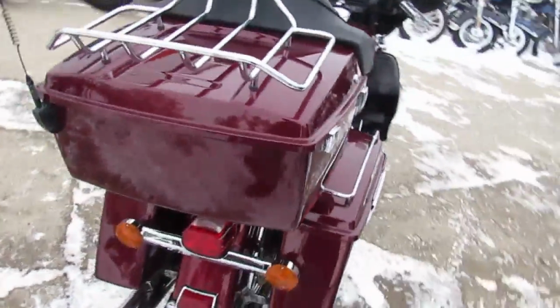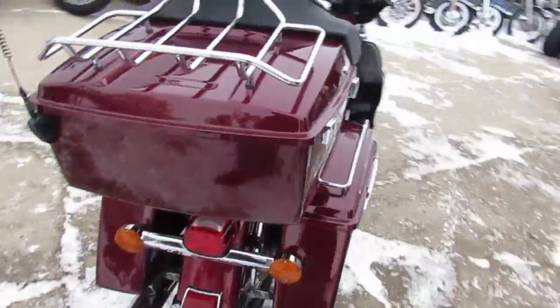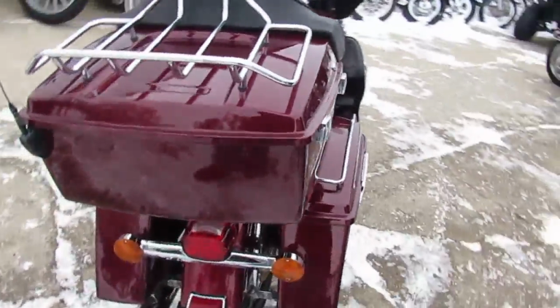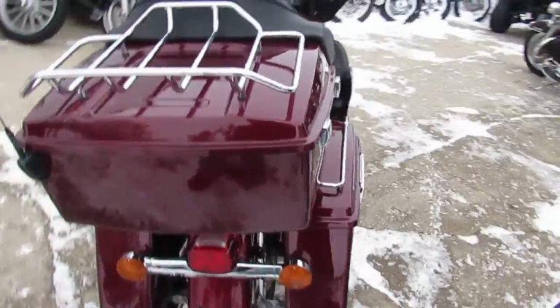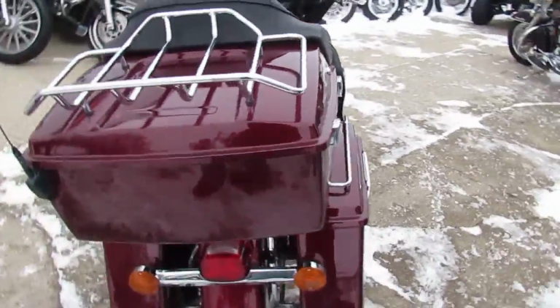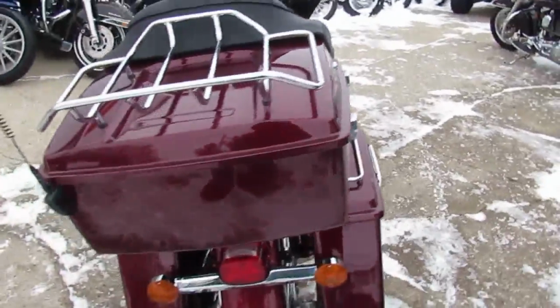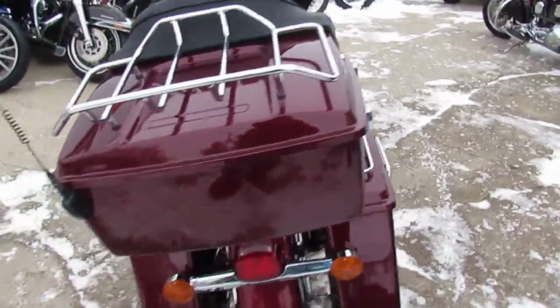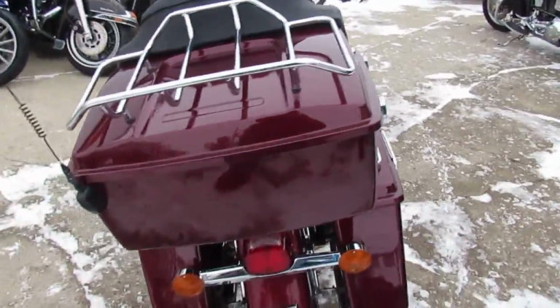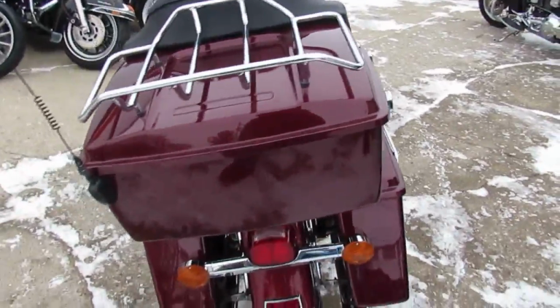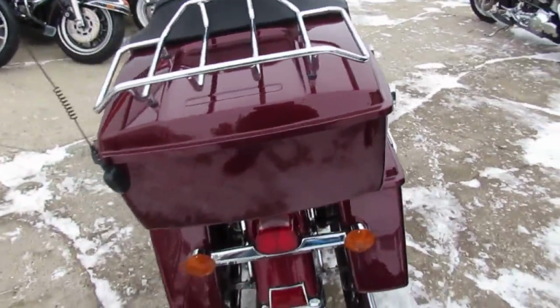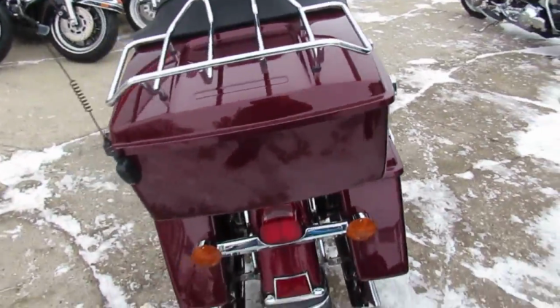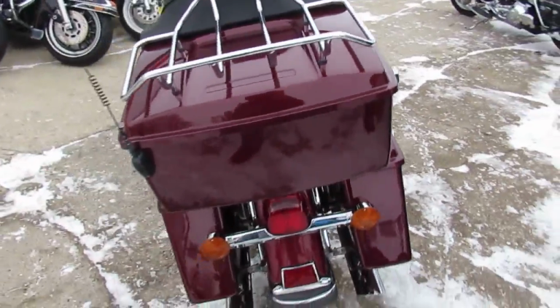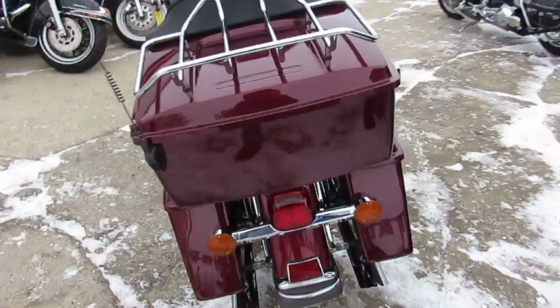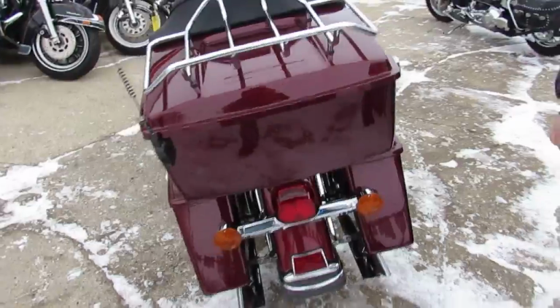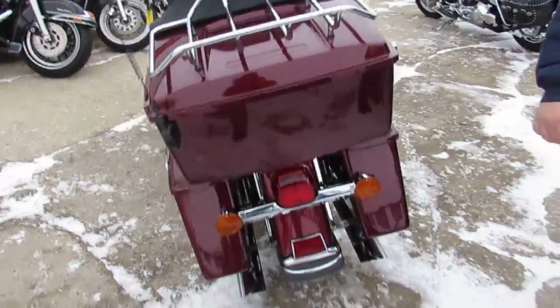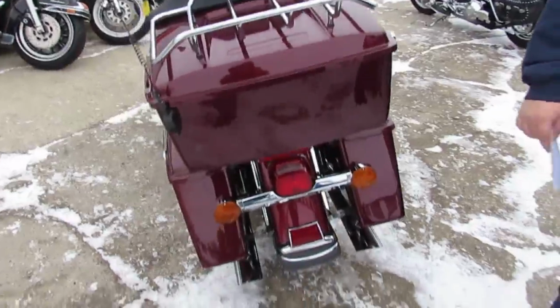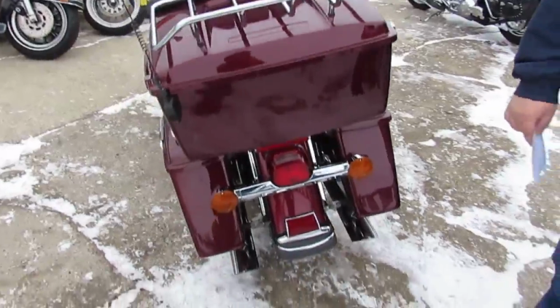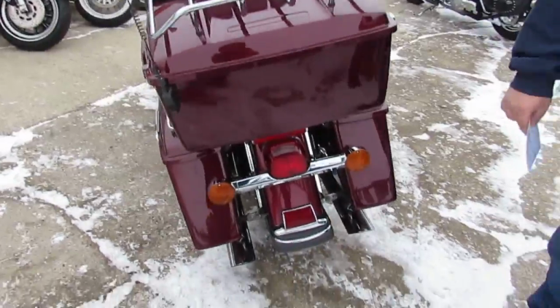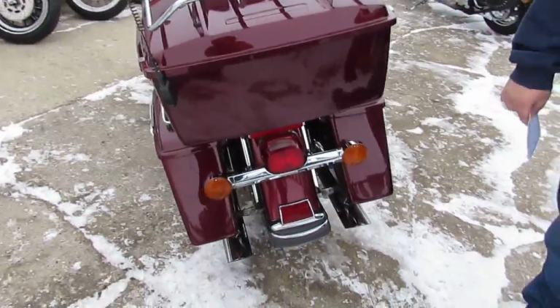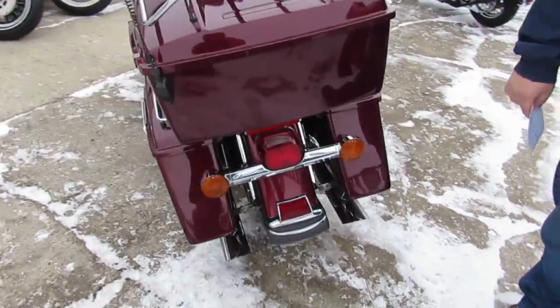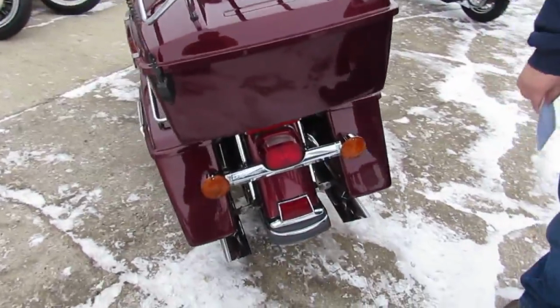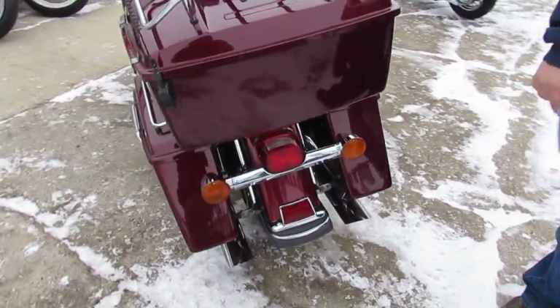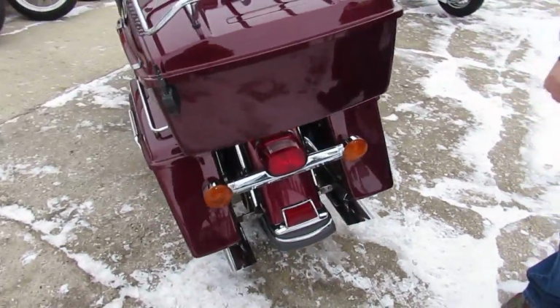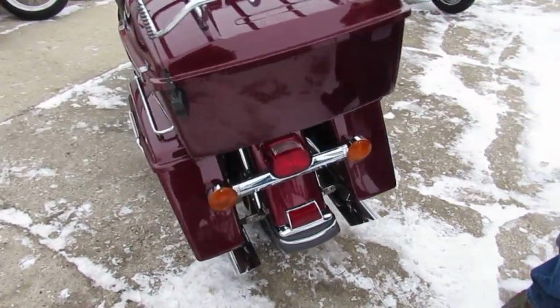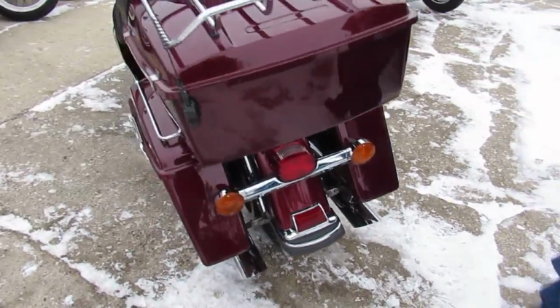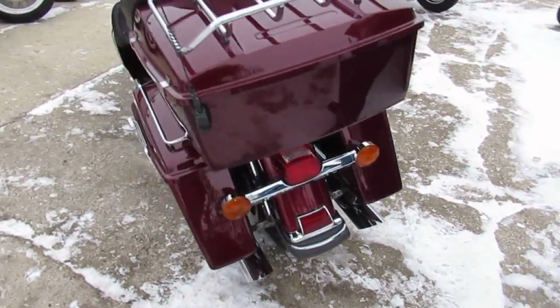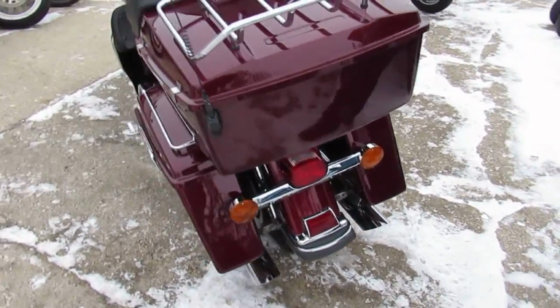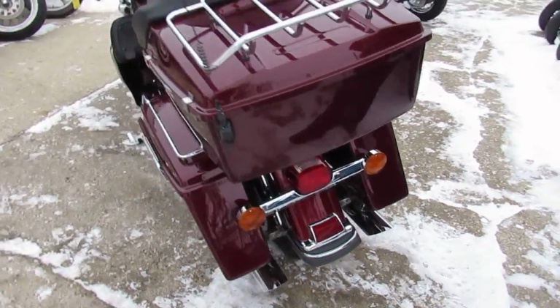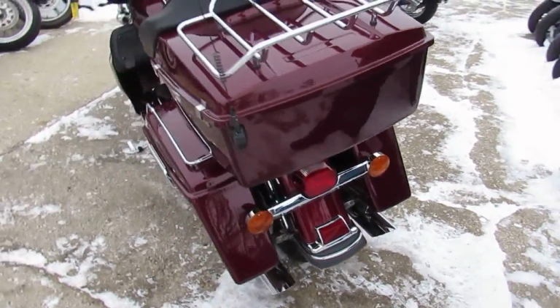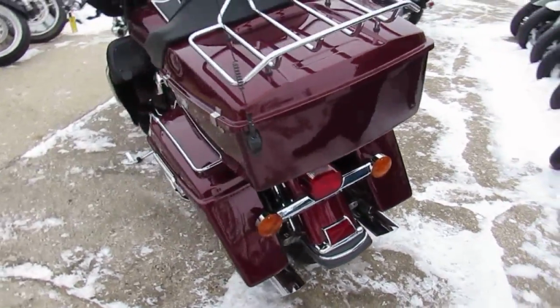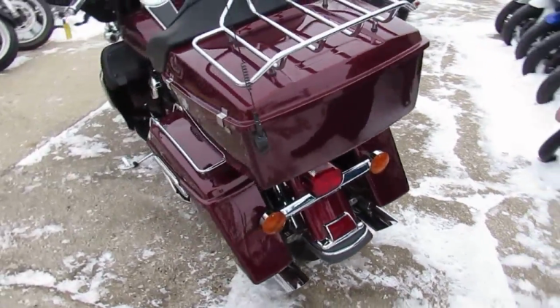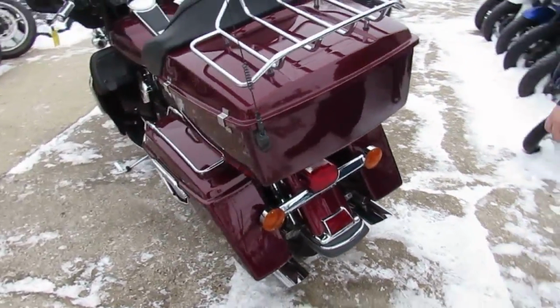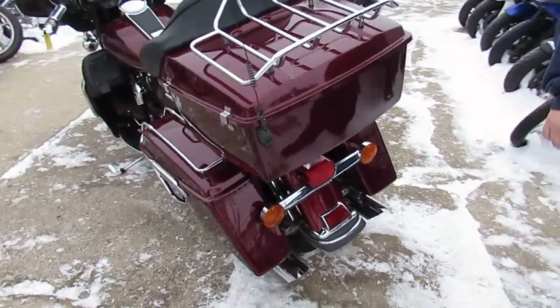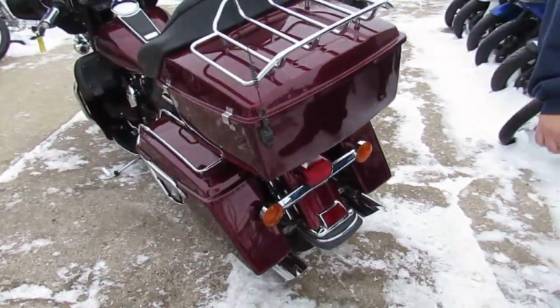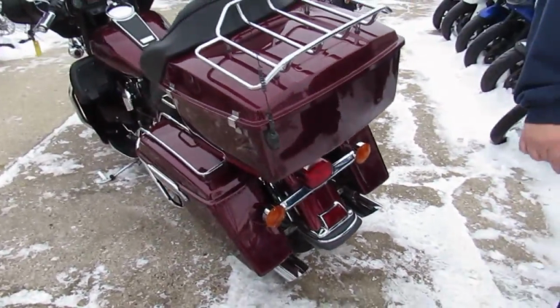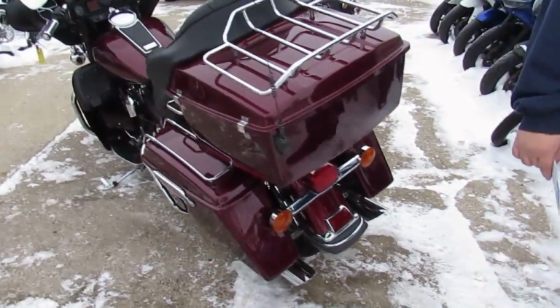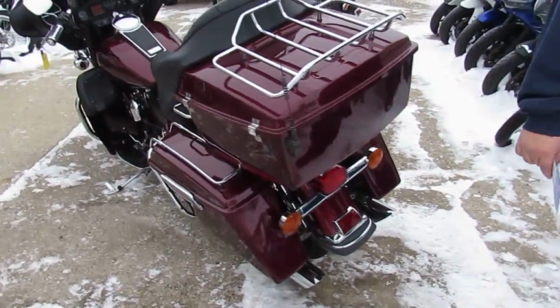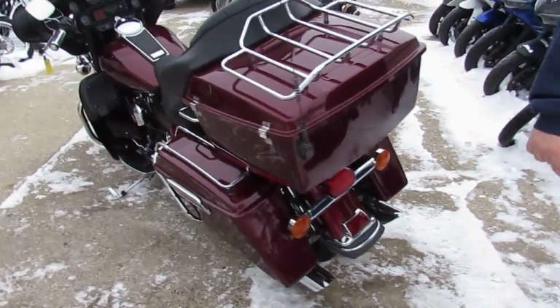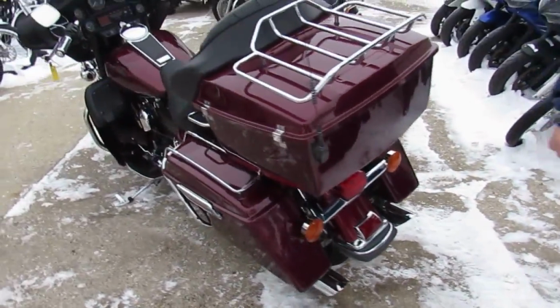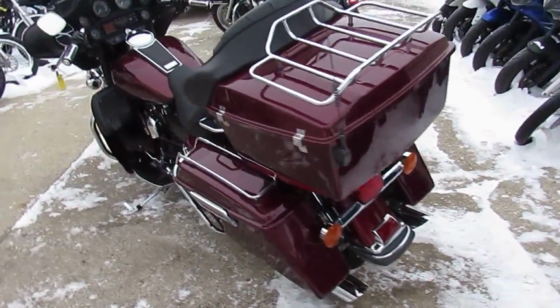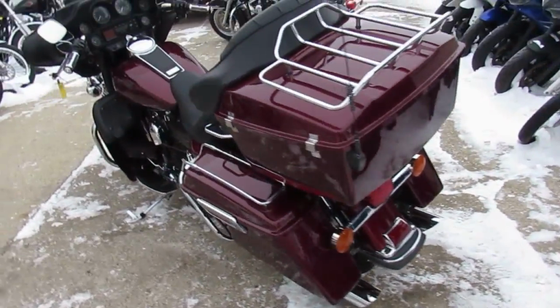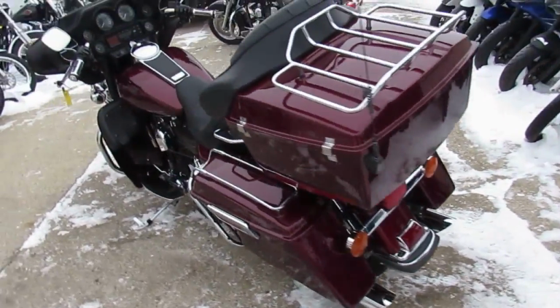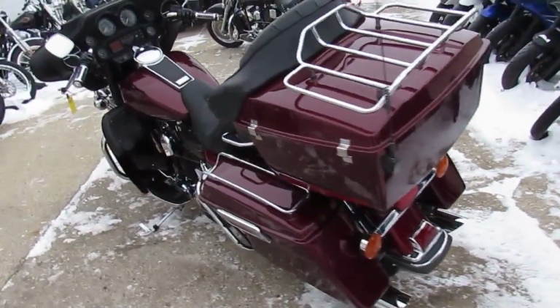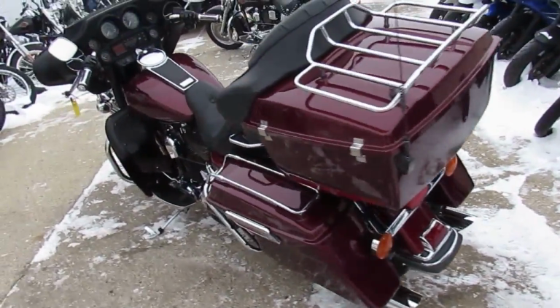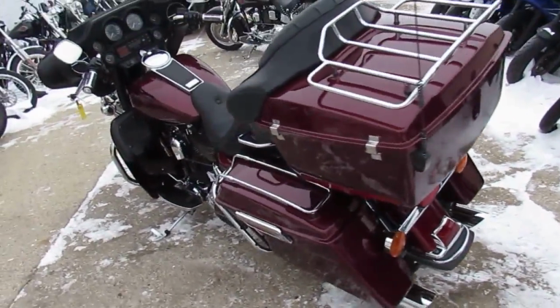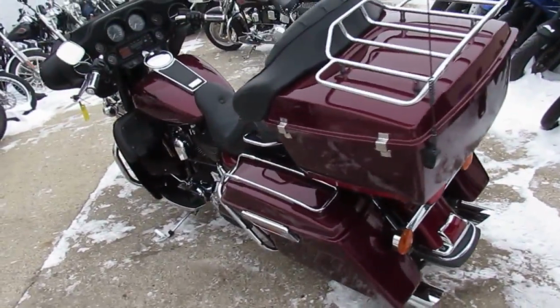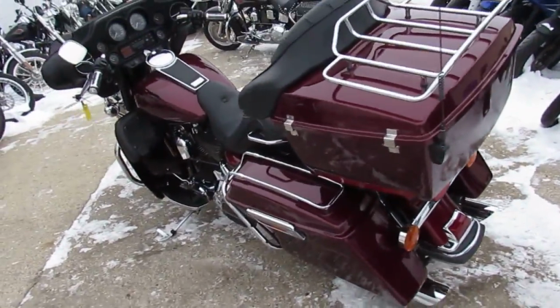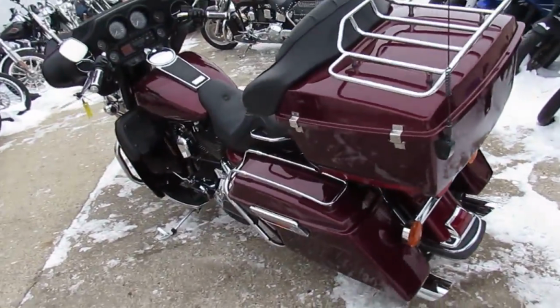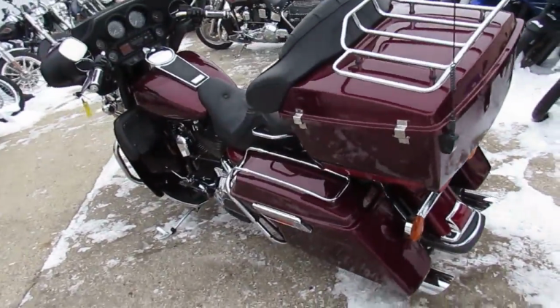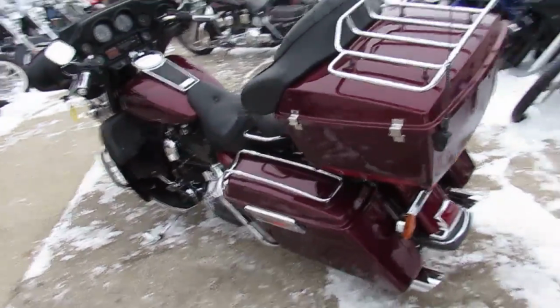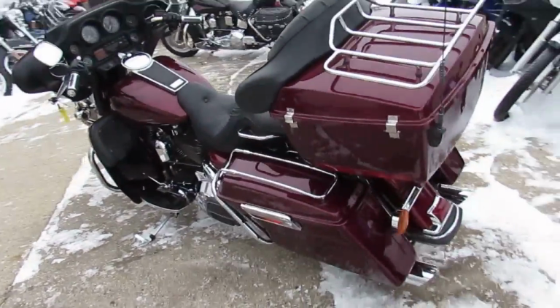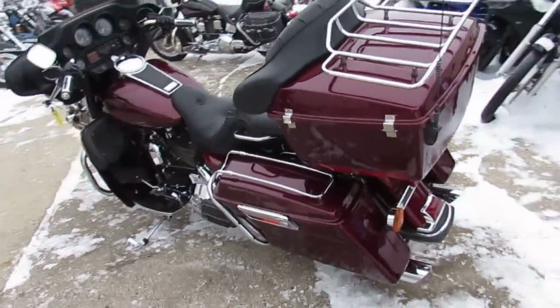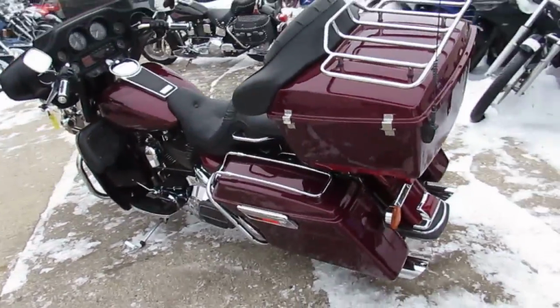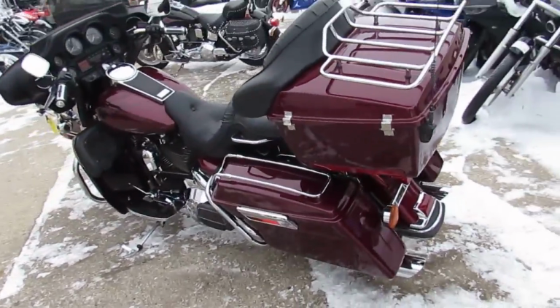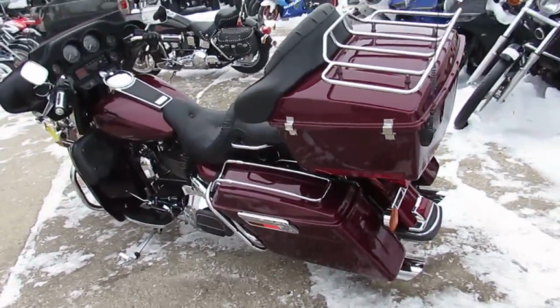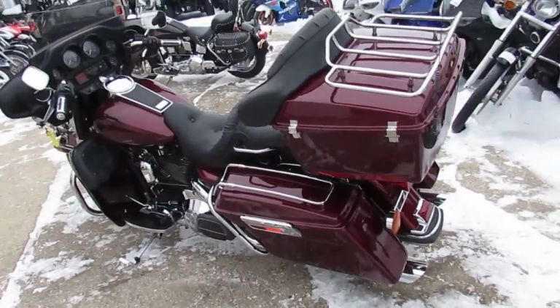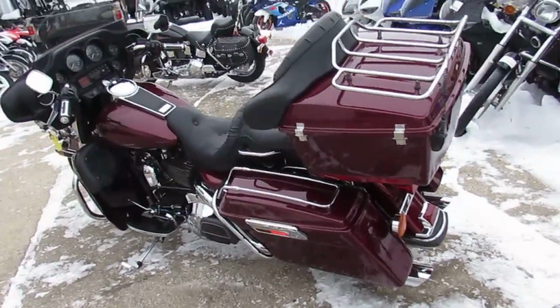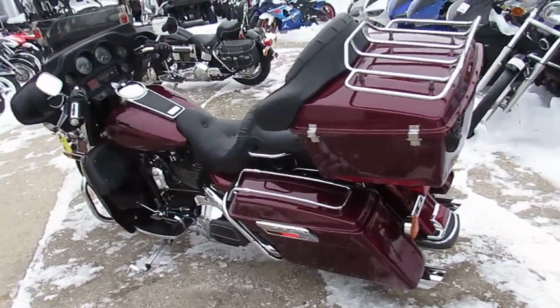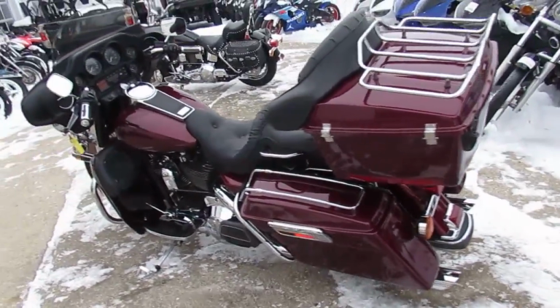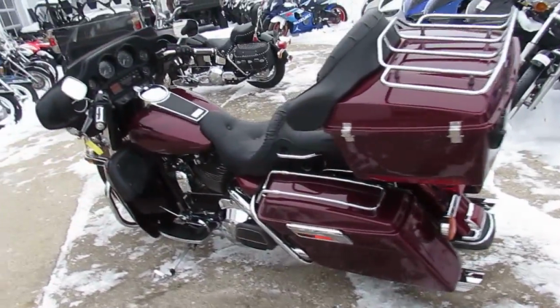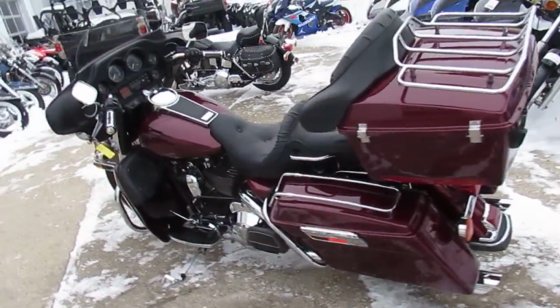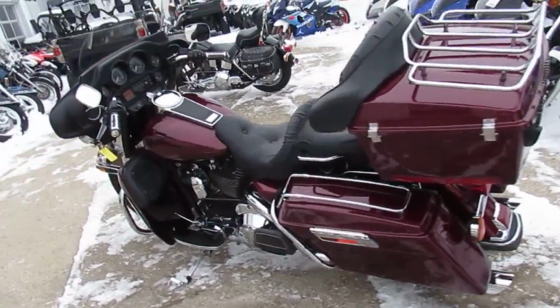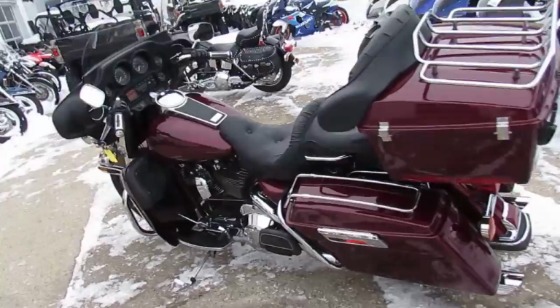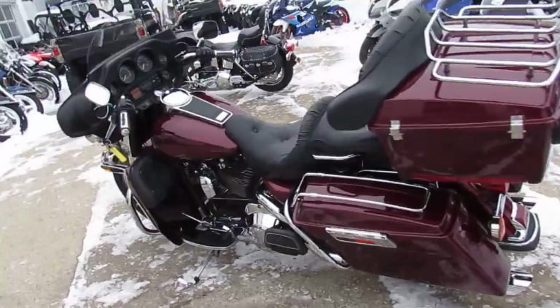Don't forget to like us on Facebook and check out our YouTube channel so you can see all these bikes as they roll into the showroom. Thanks guys.